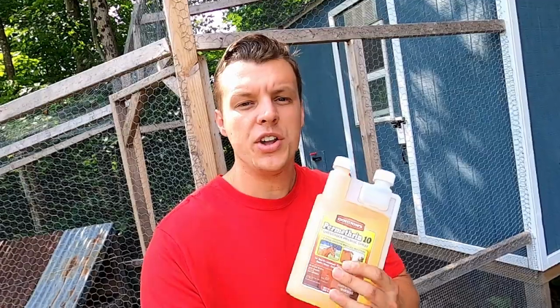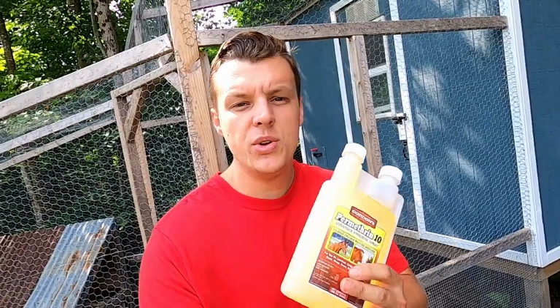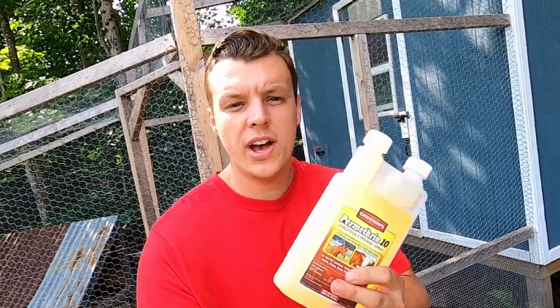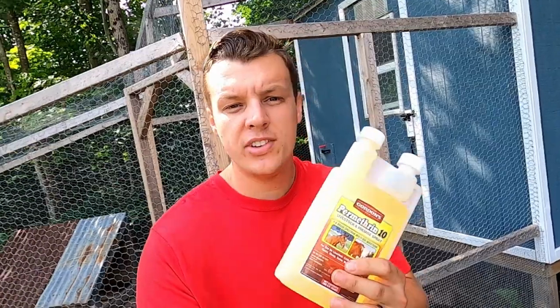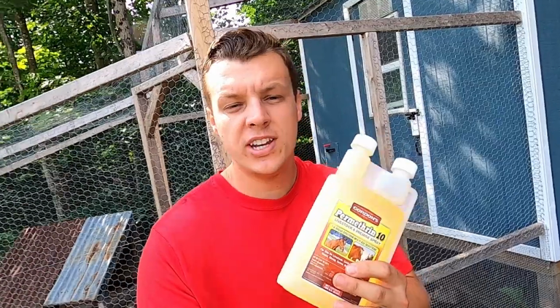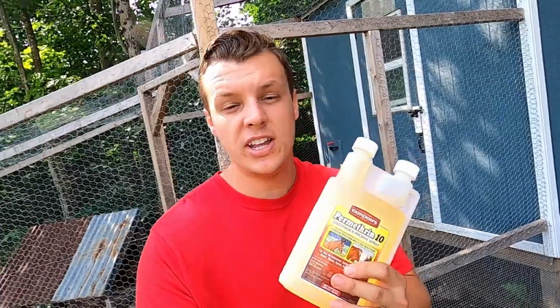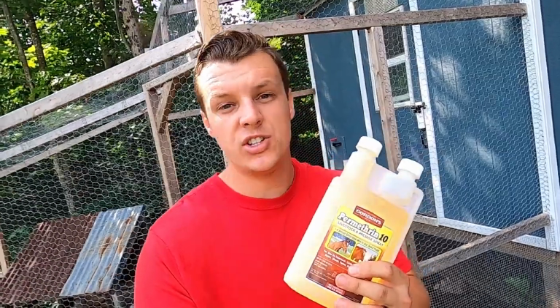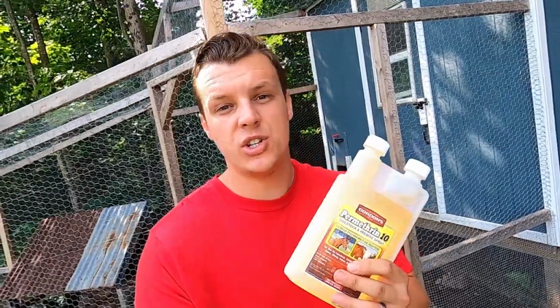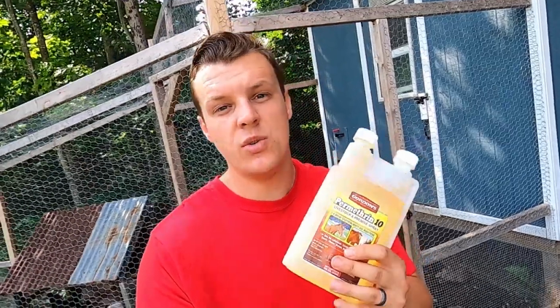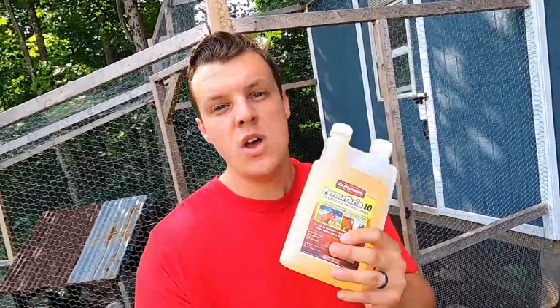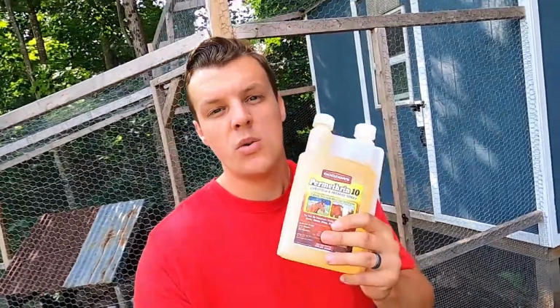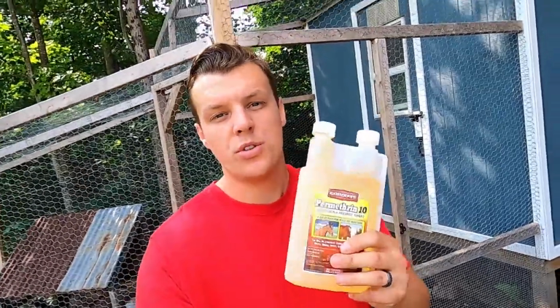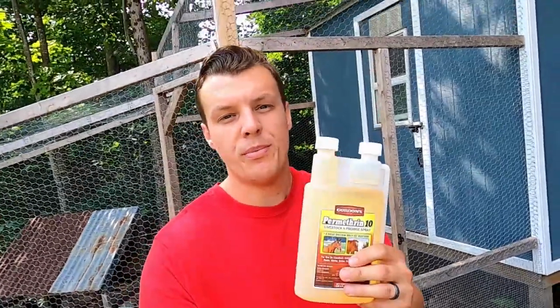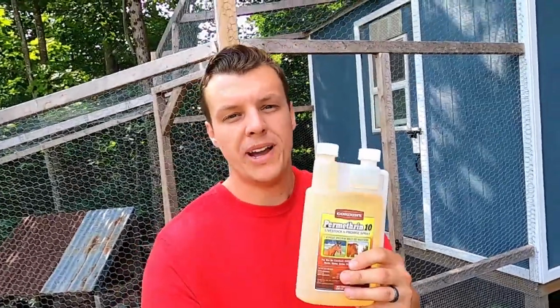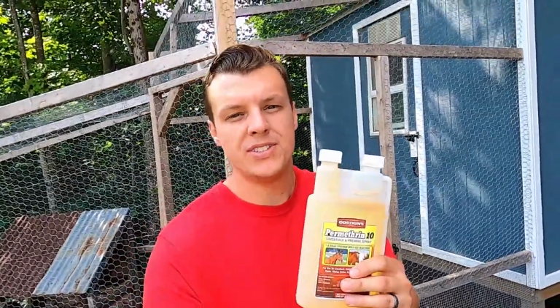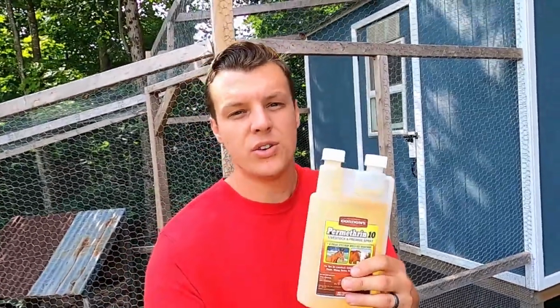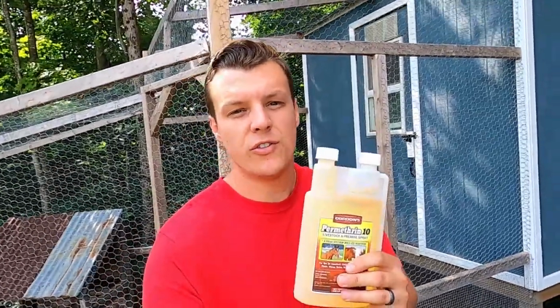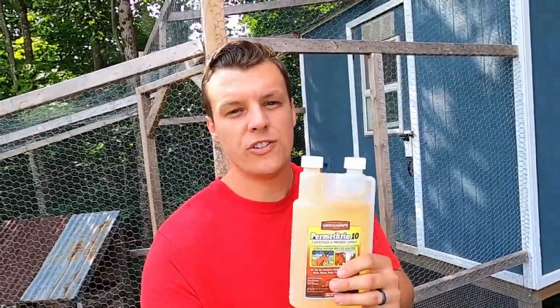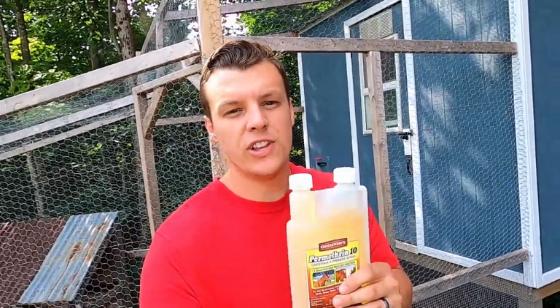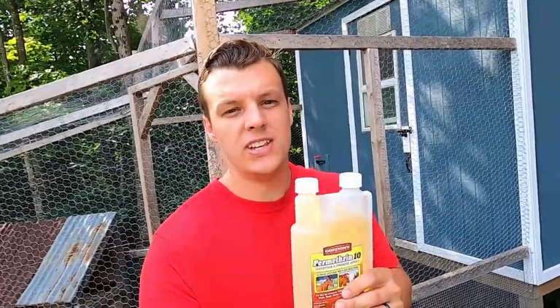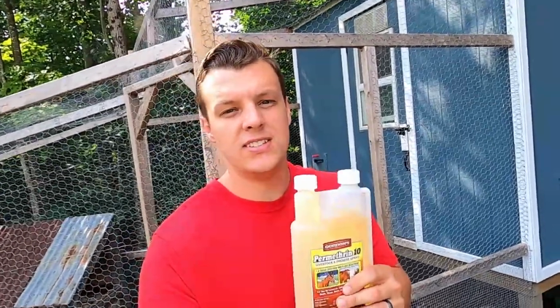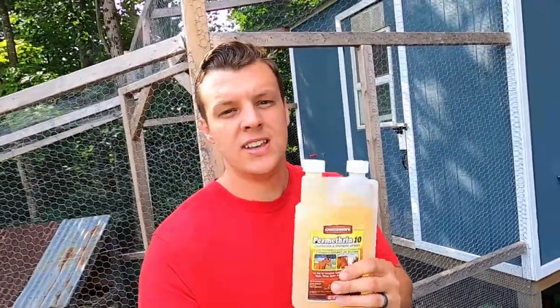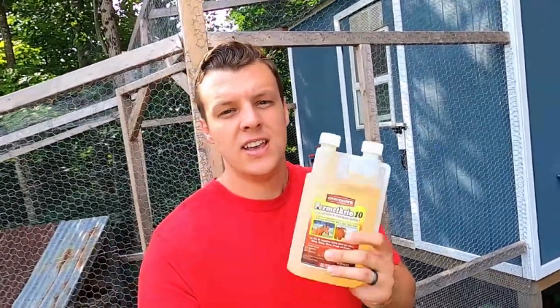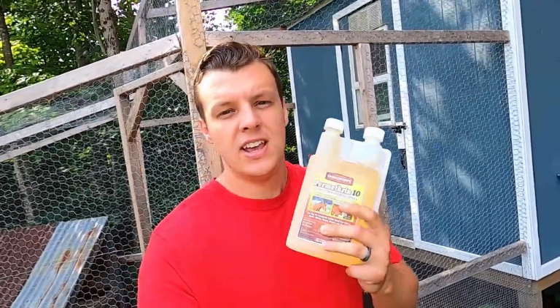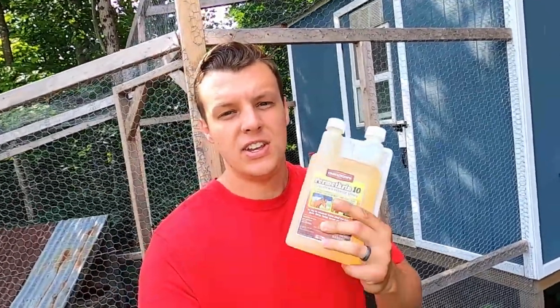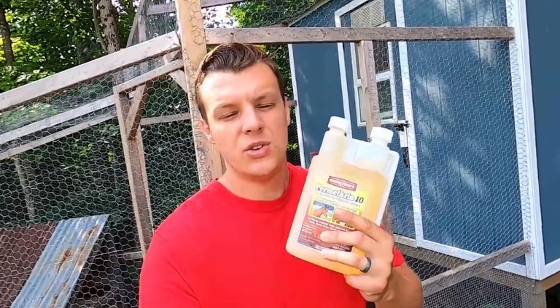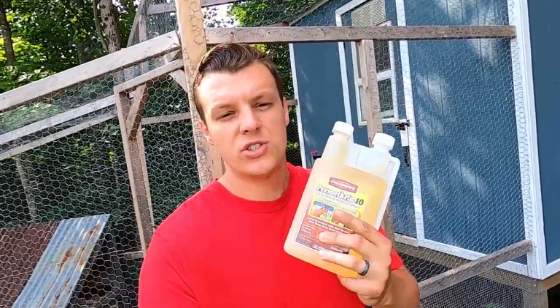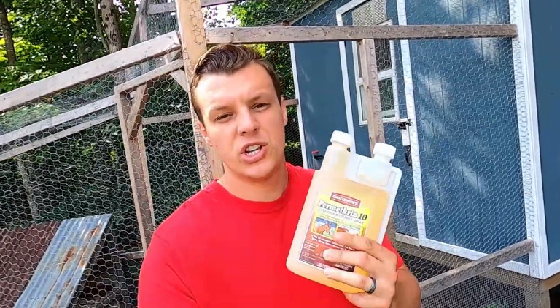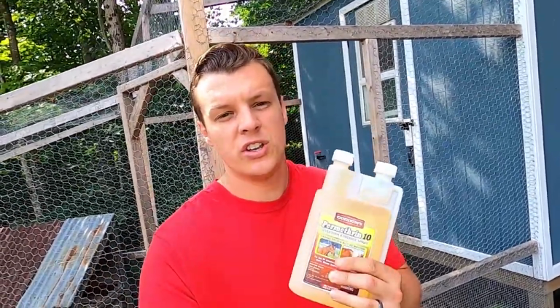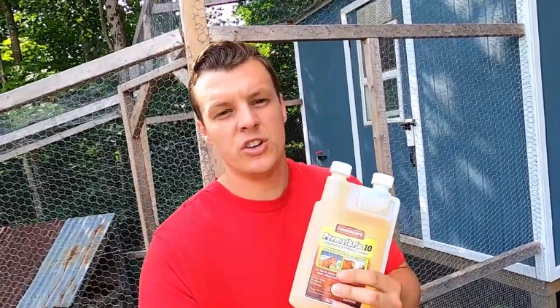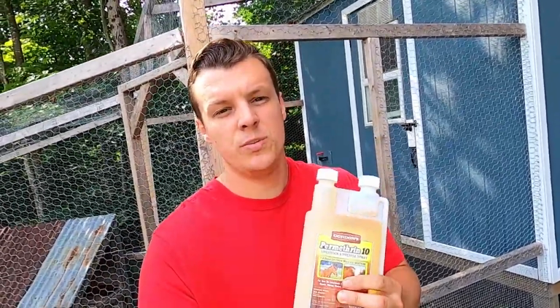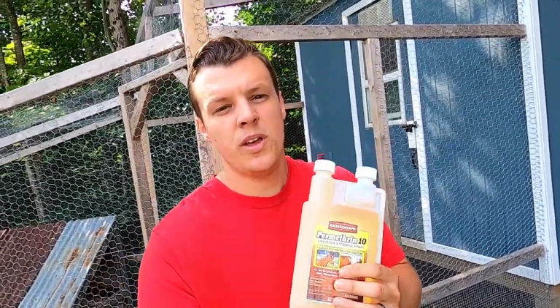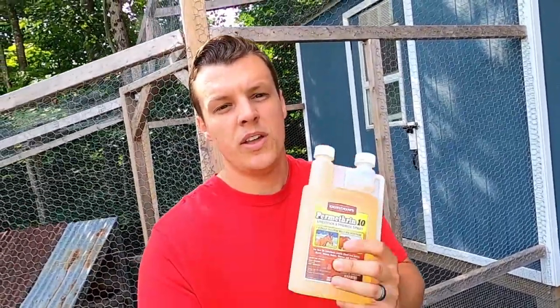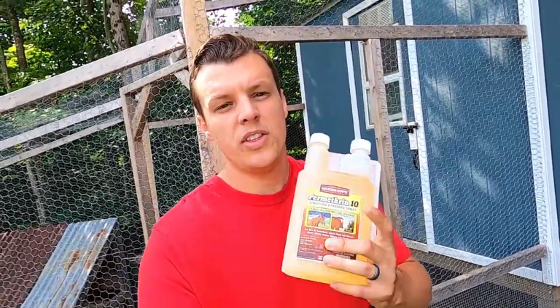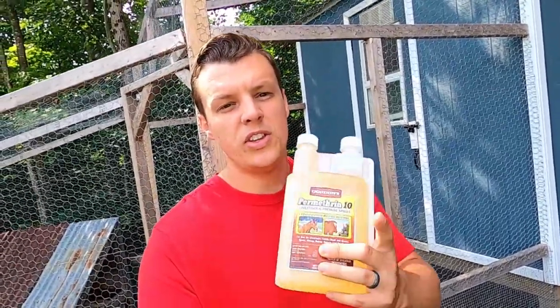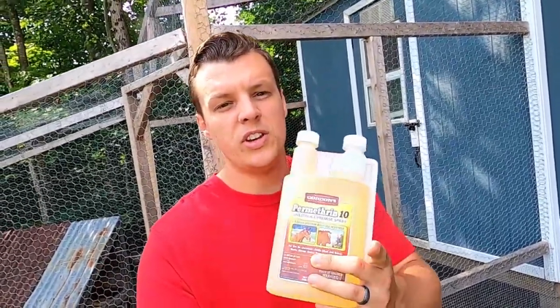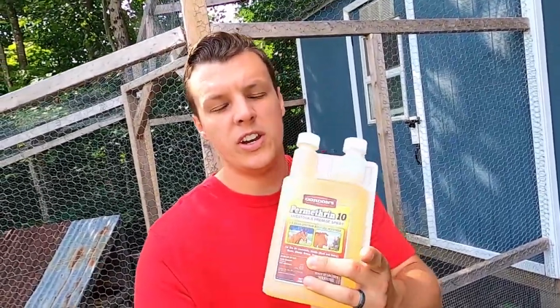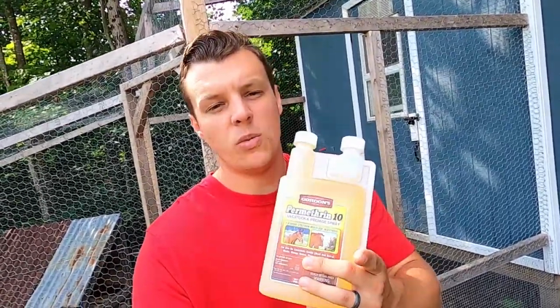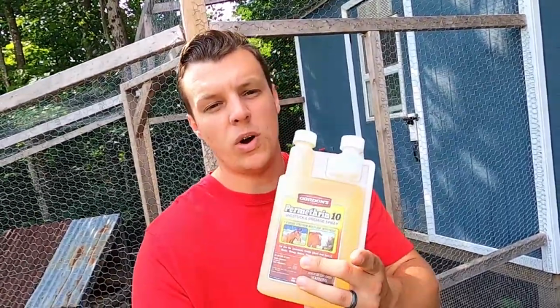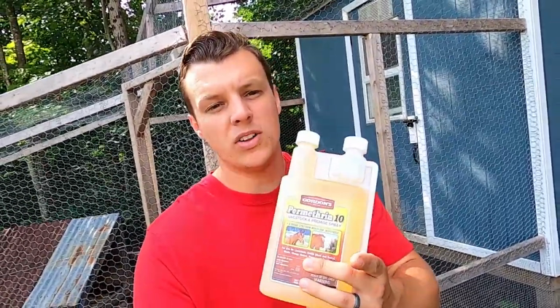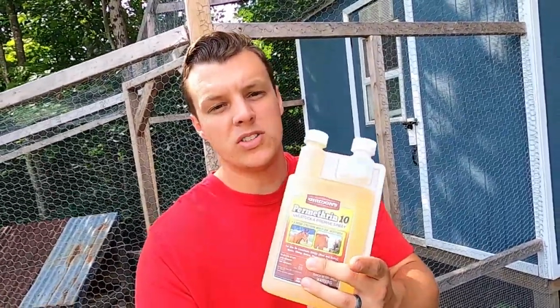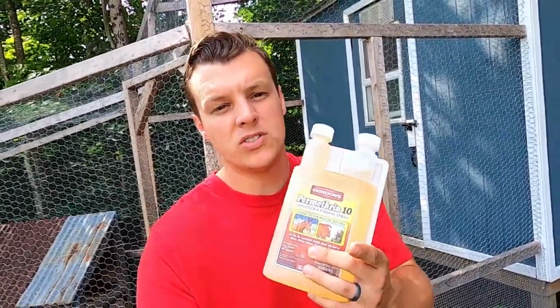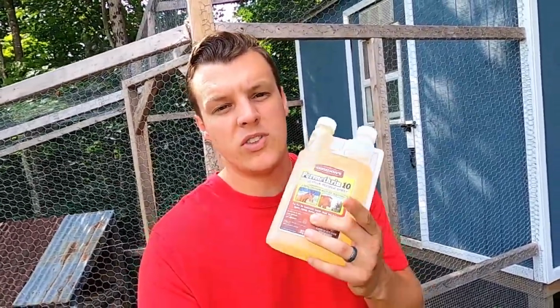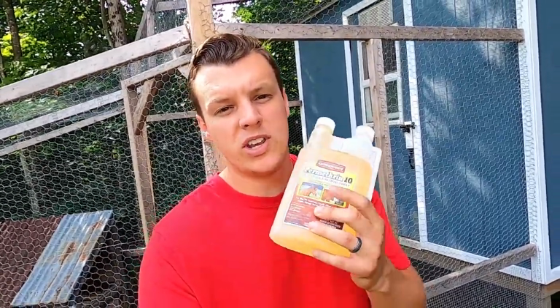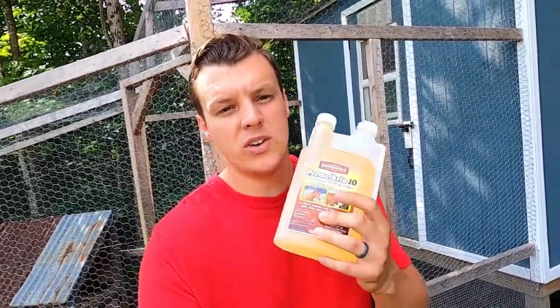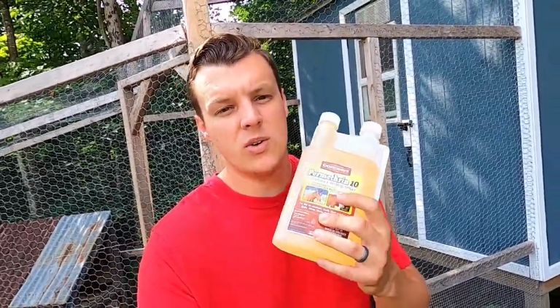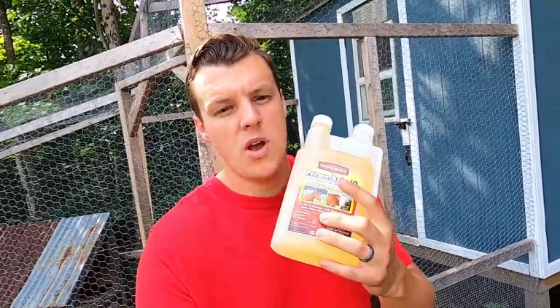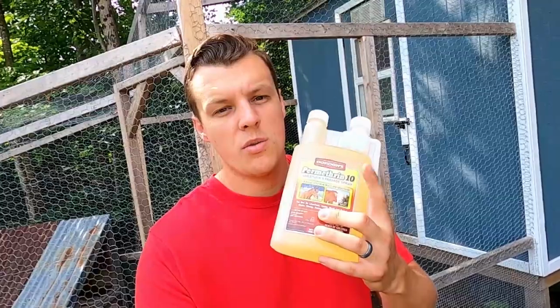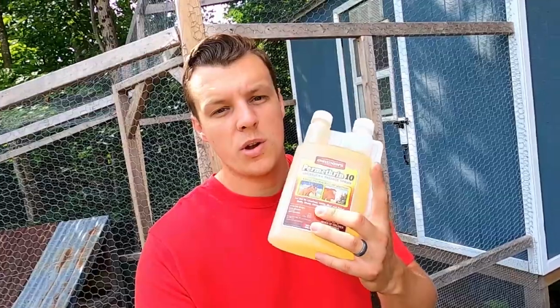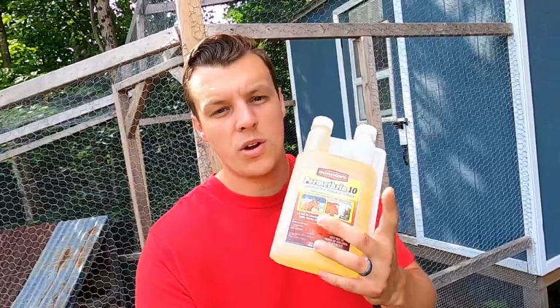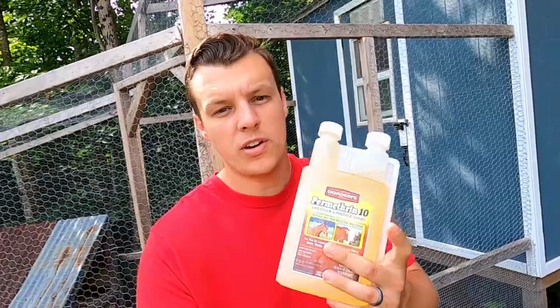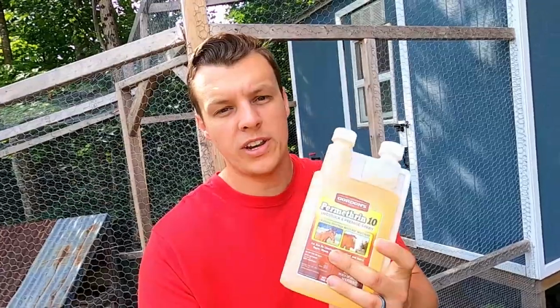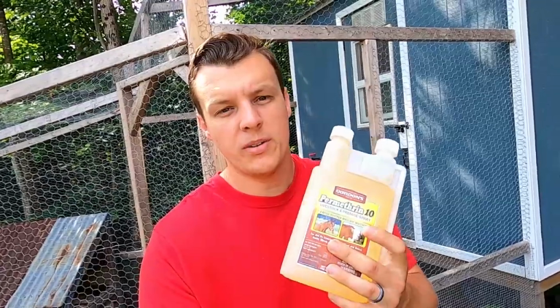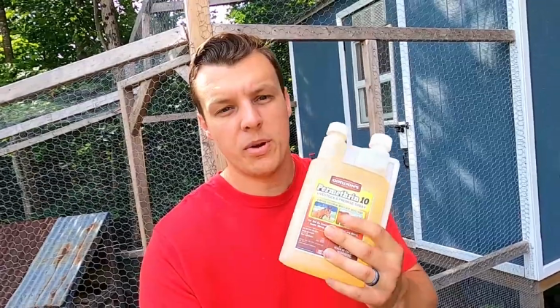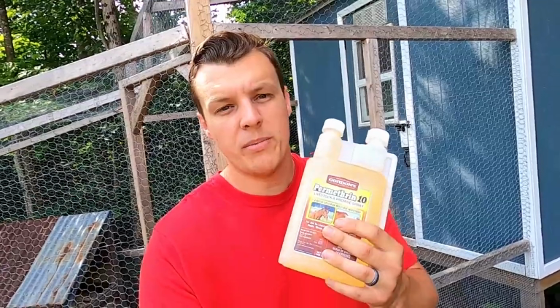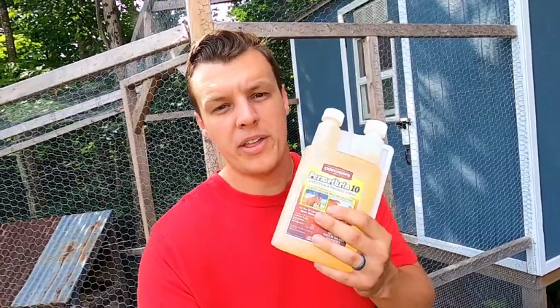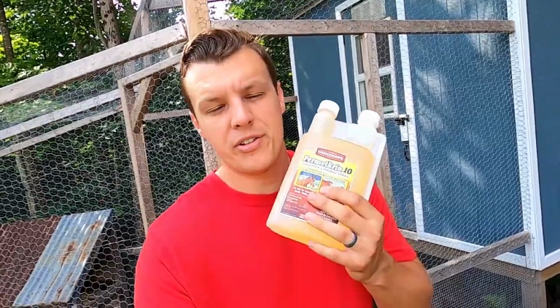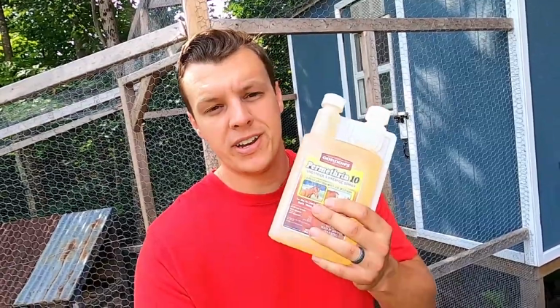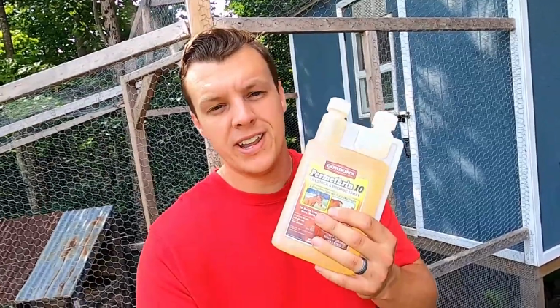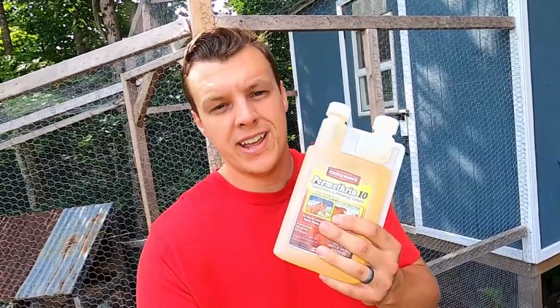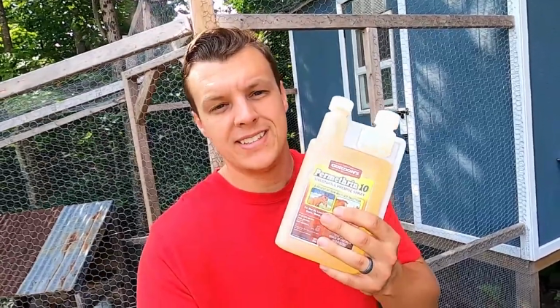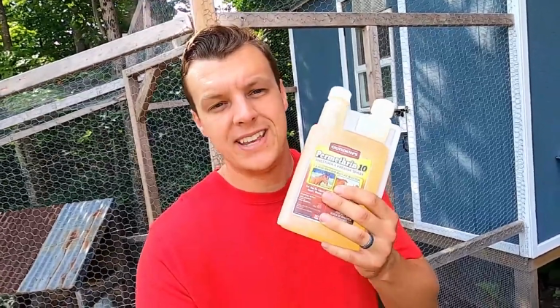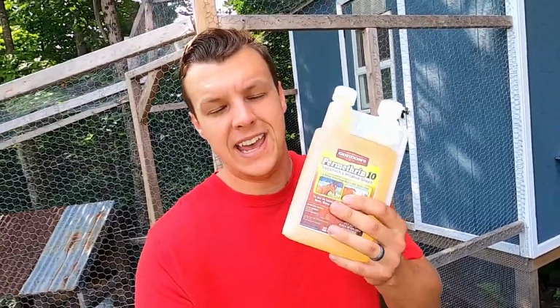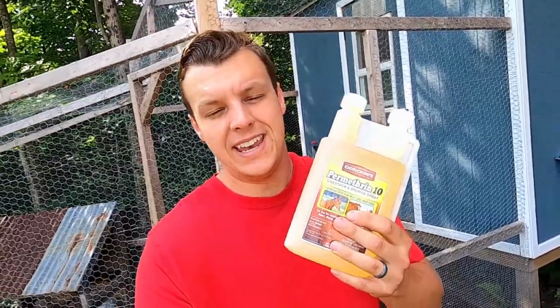Are you having an issue with mites or fleas in your chicken coop? Then you need to watch this video regarding permethrin 10.